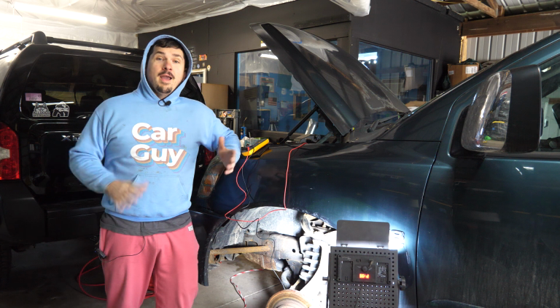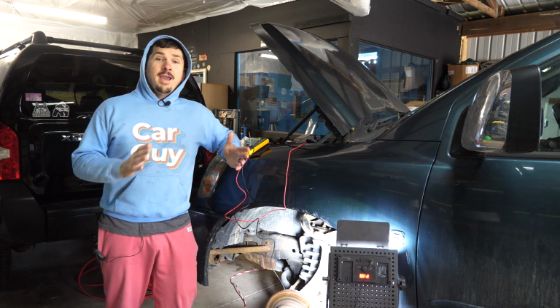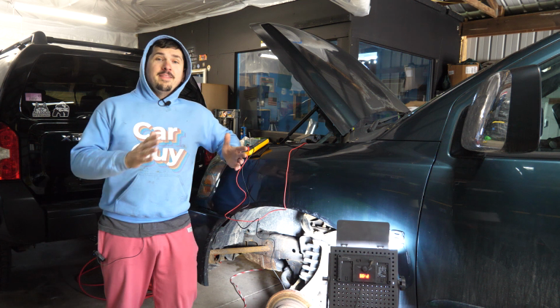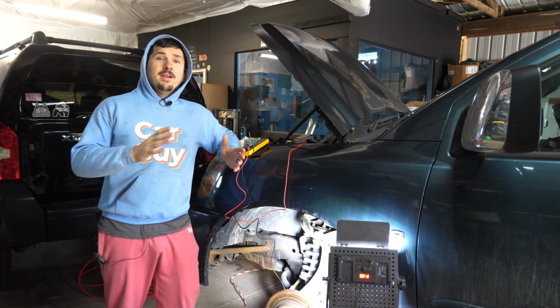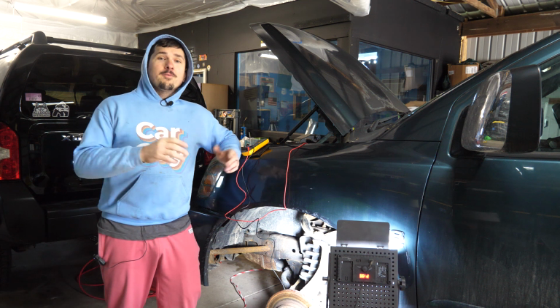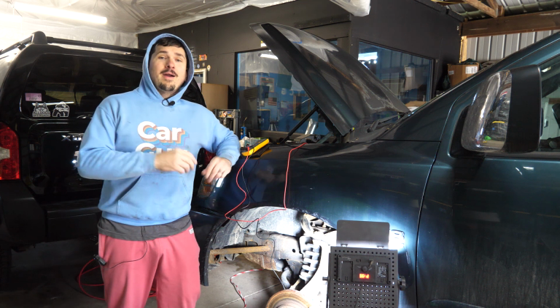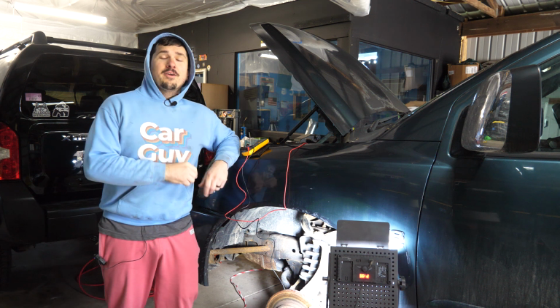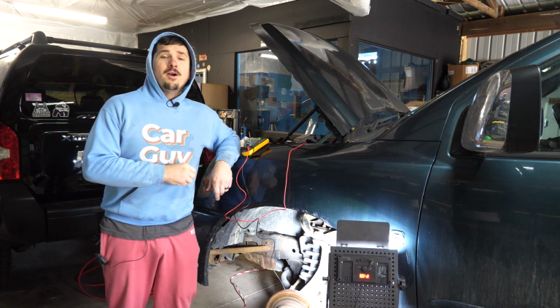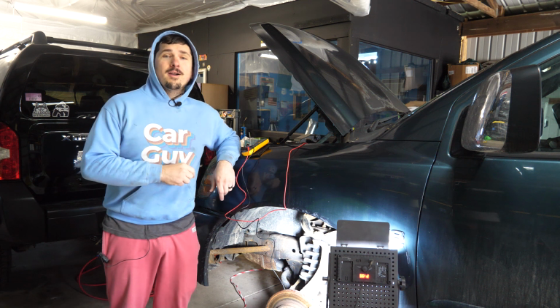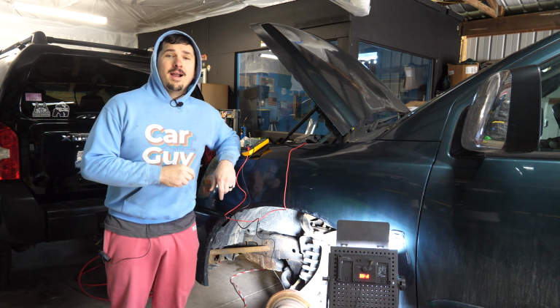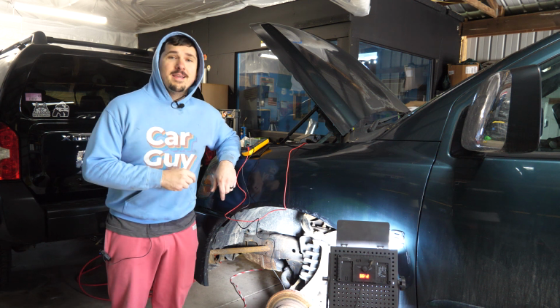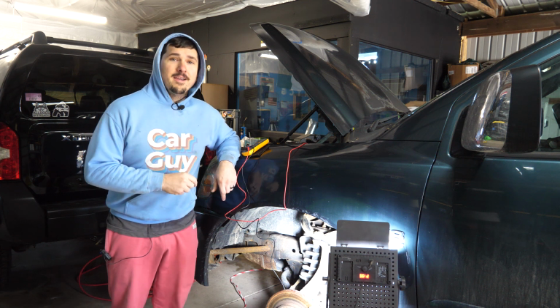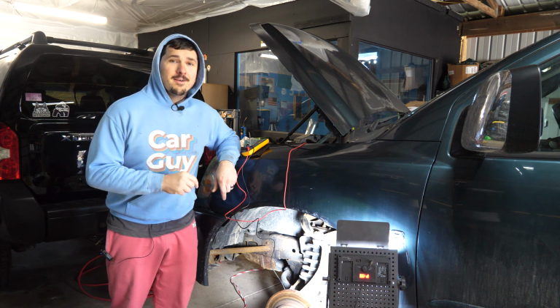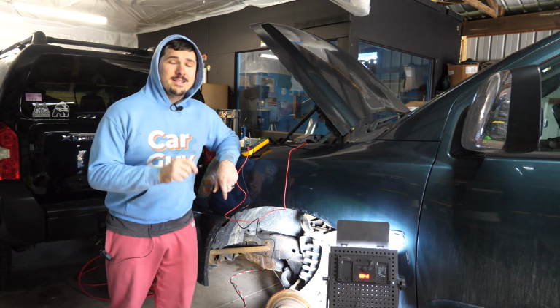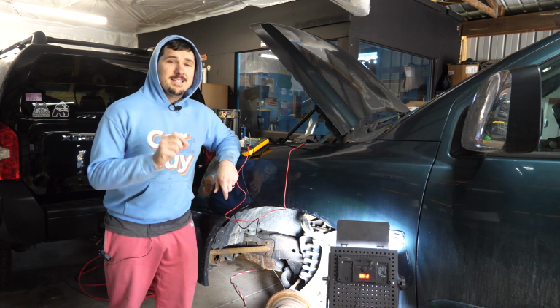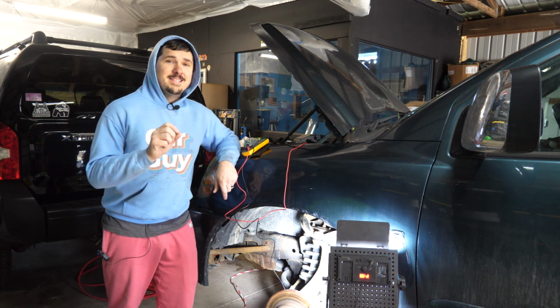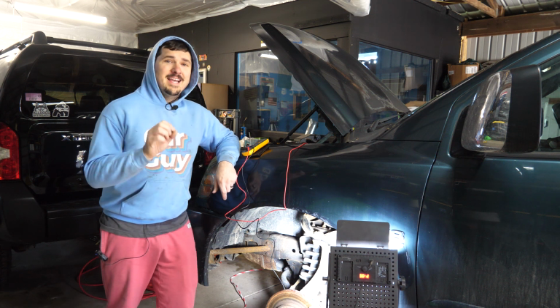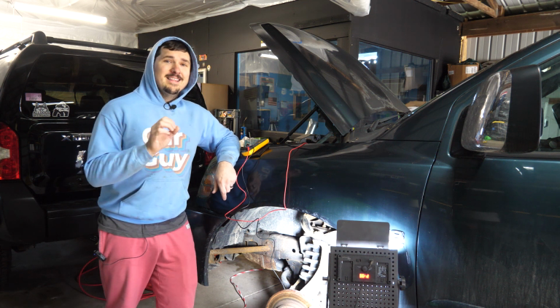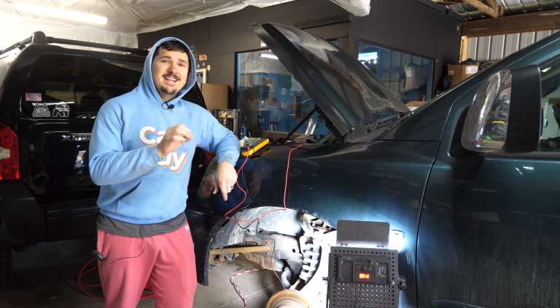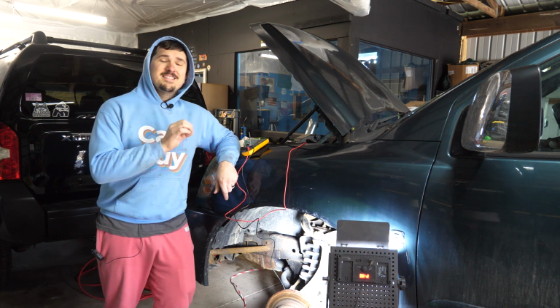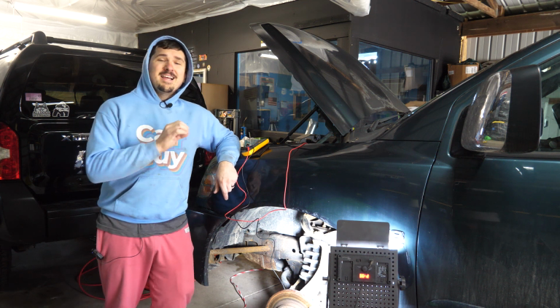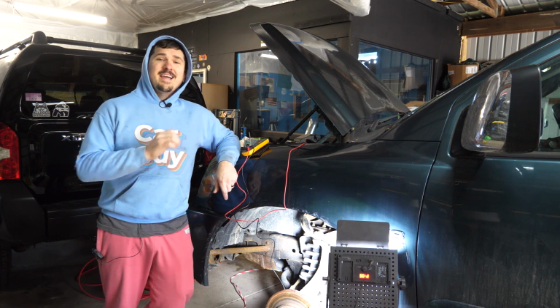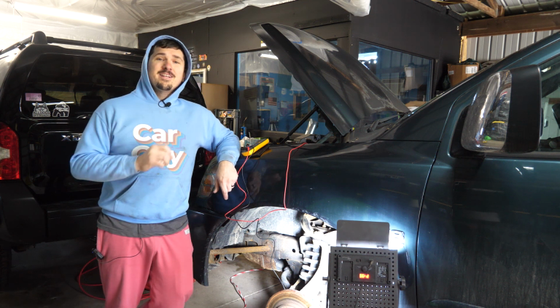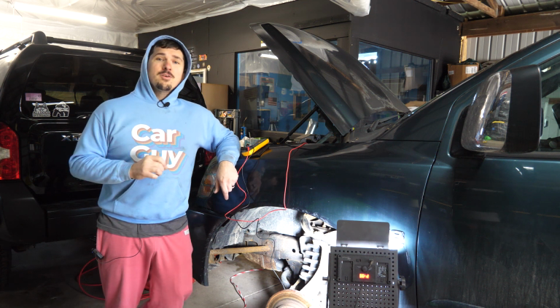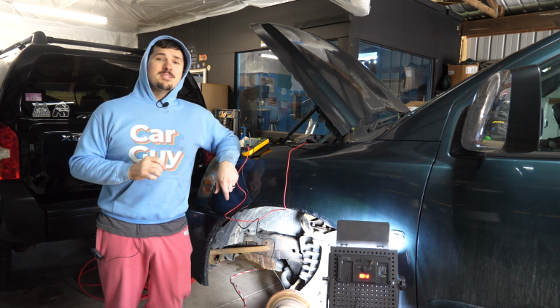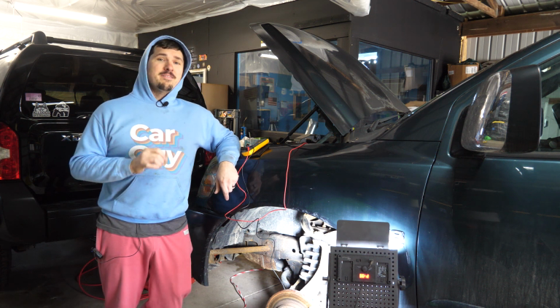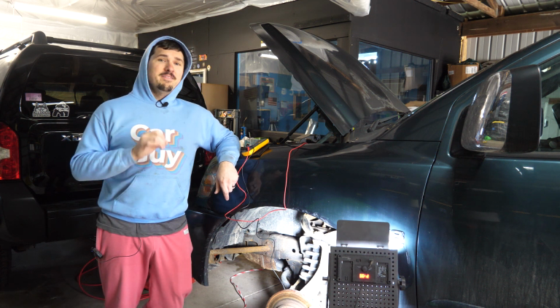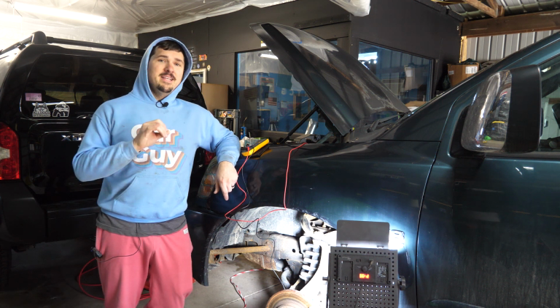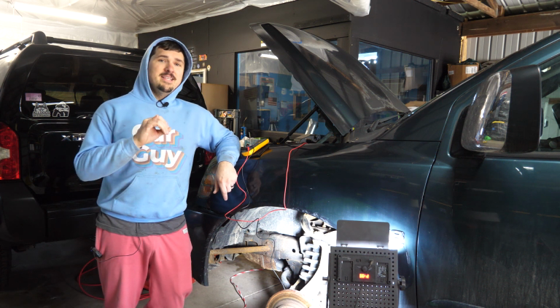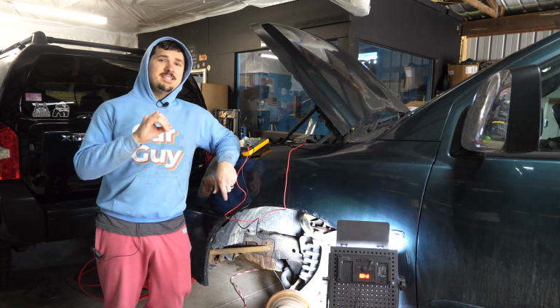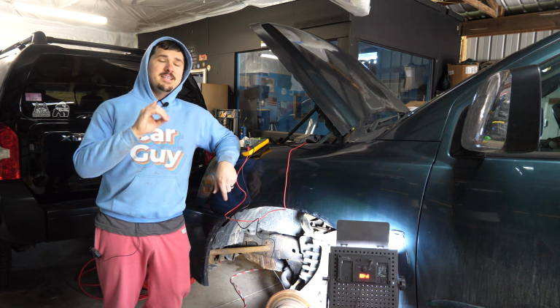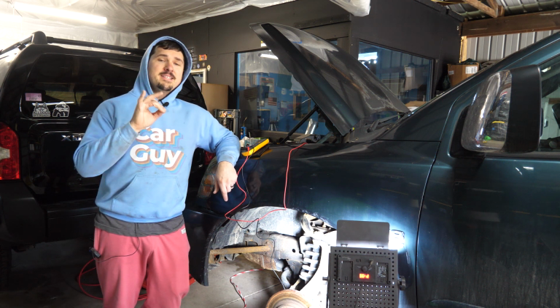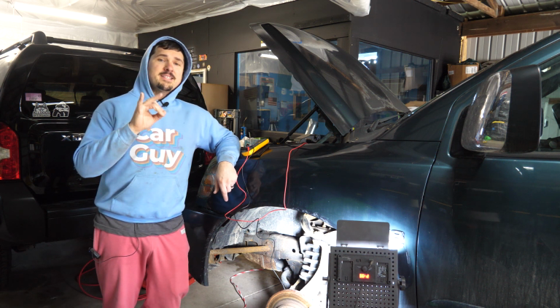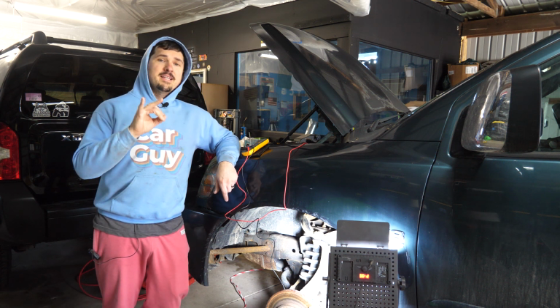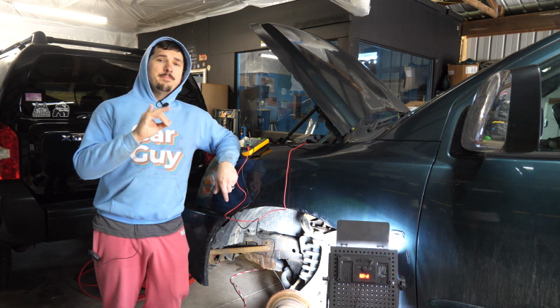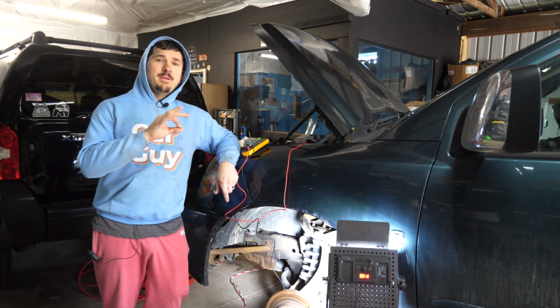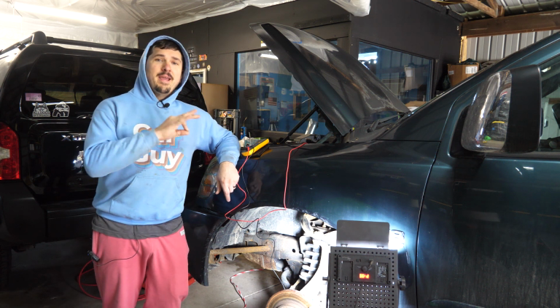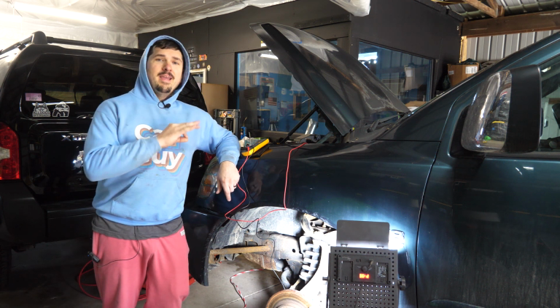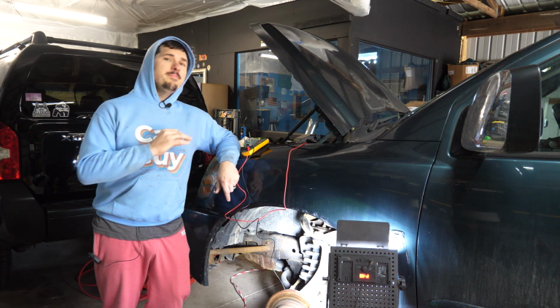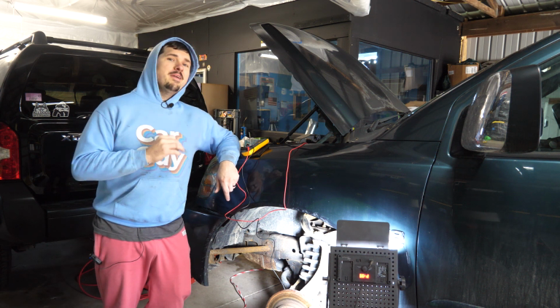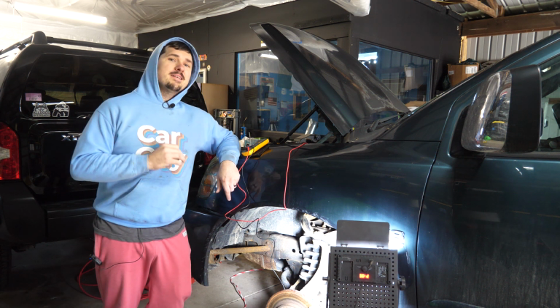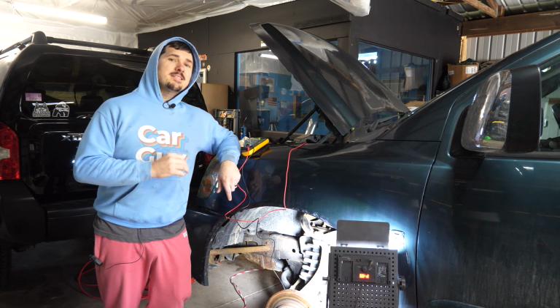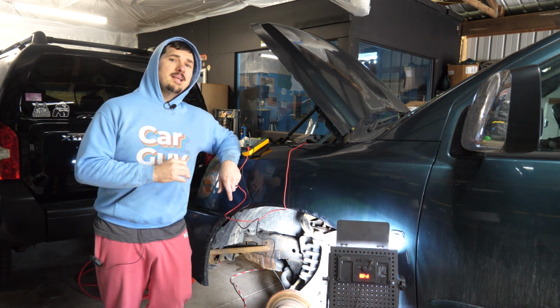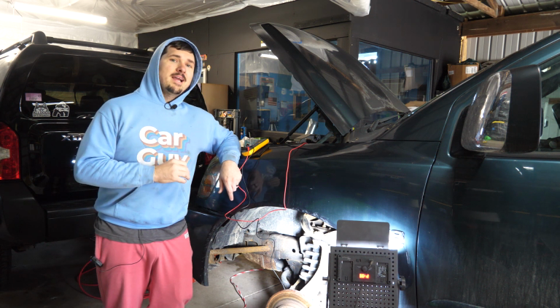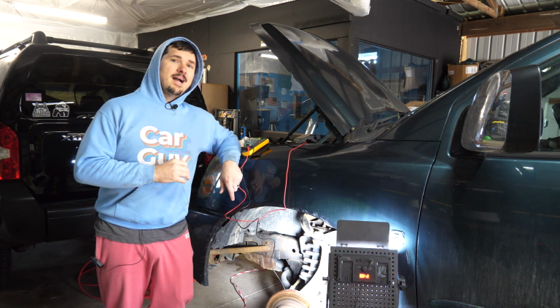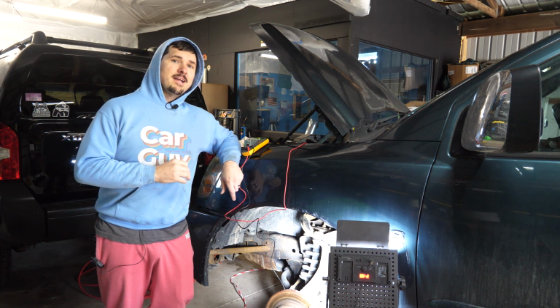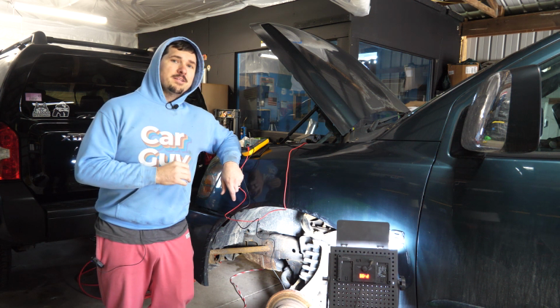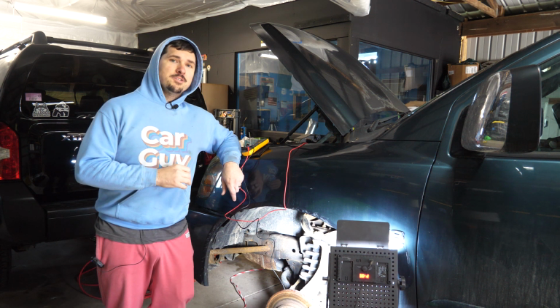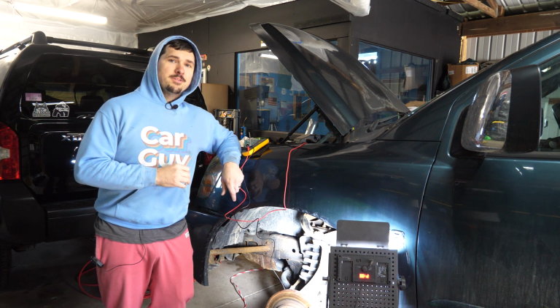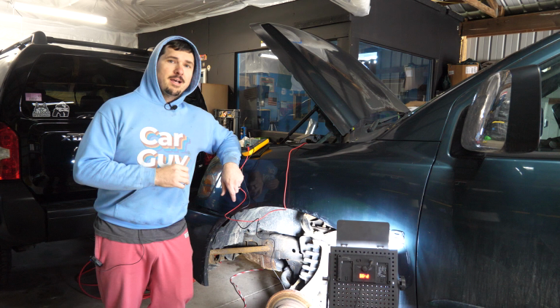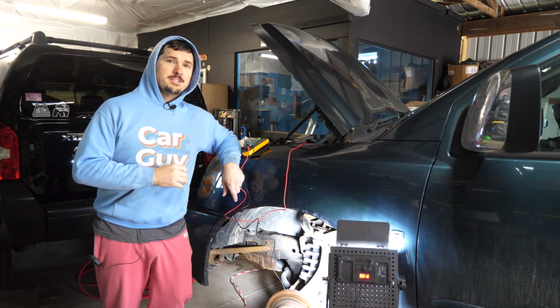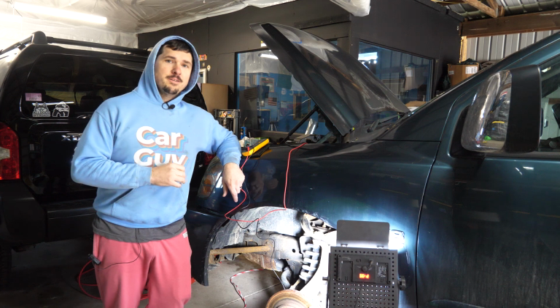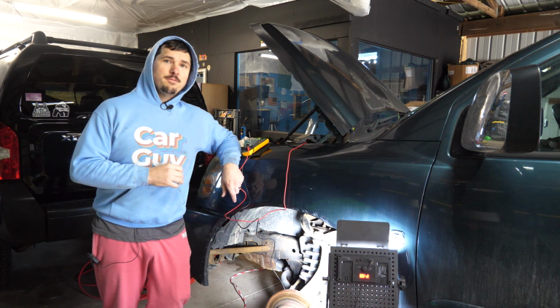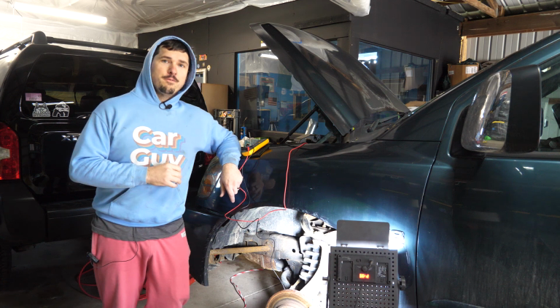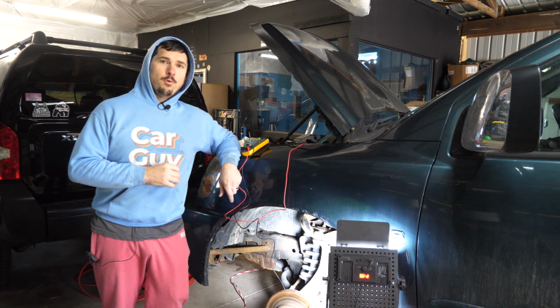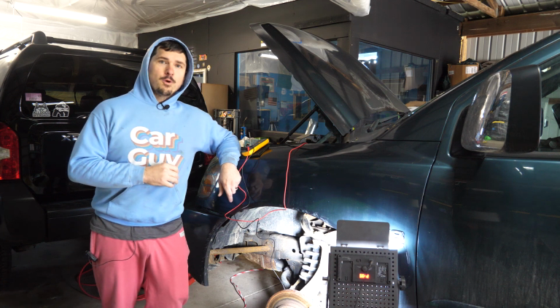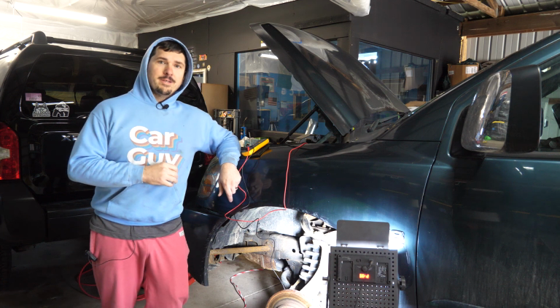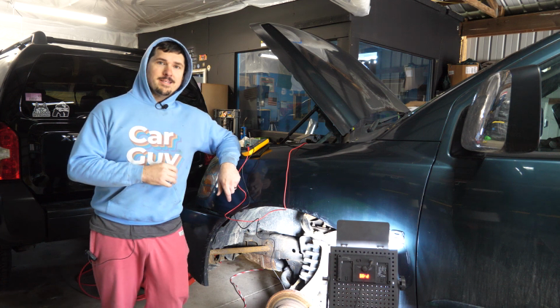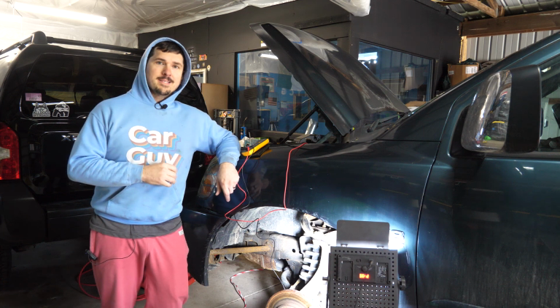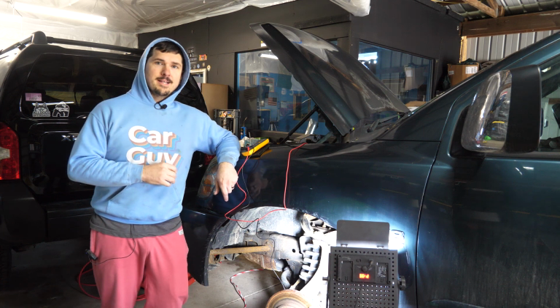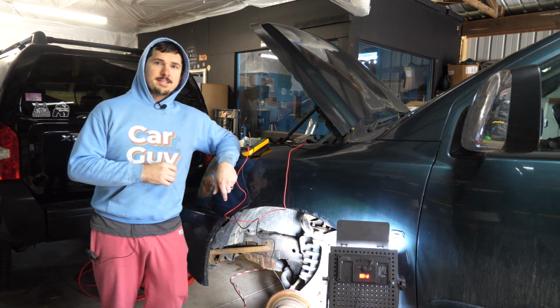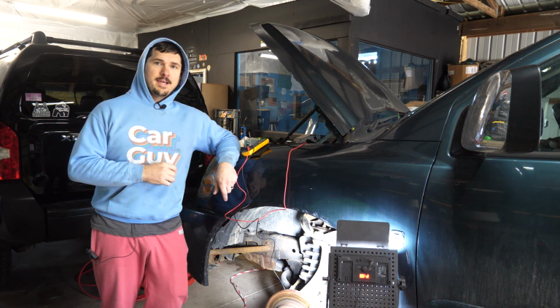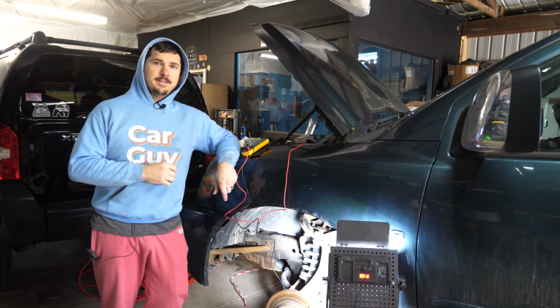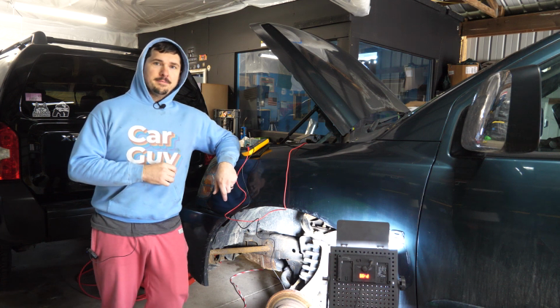Hey there, RyTheCarGuy here and today let's diagnose the VDC slip and ABS light on a 2004 Nissan Titan.